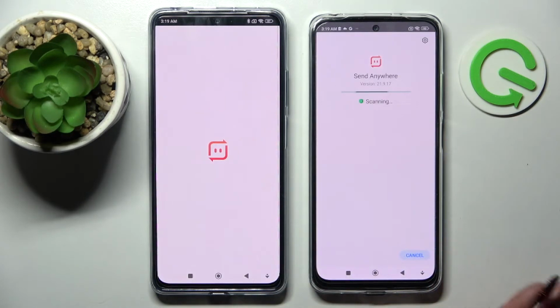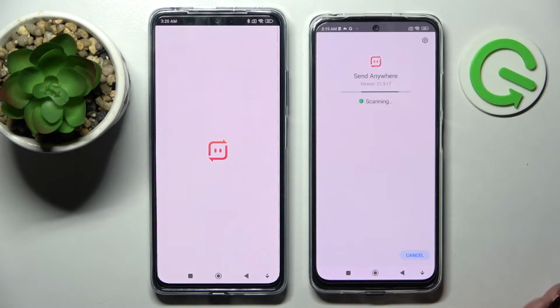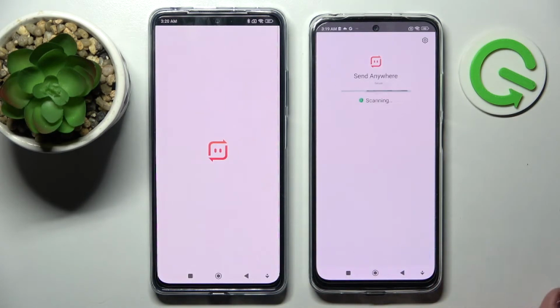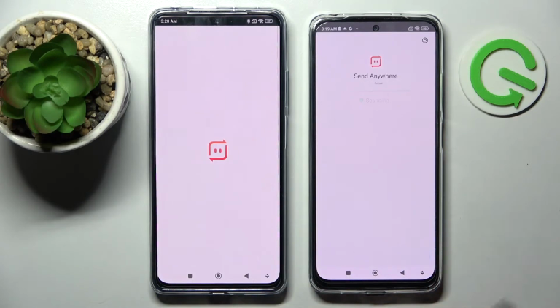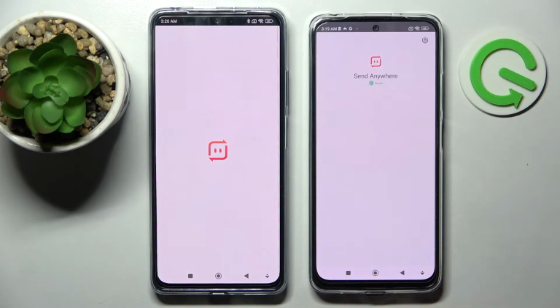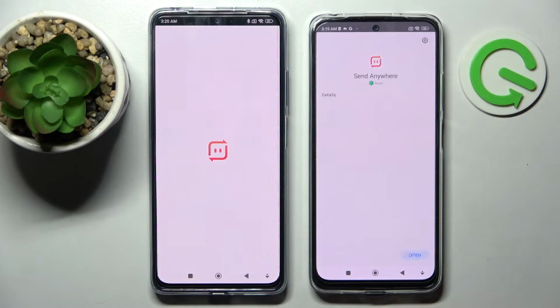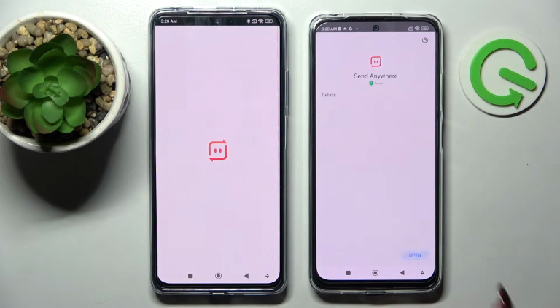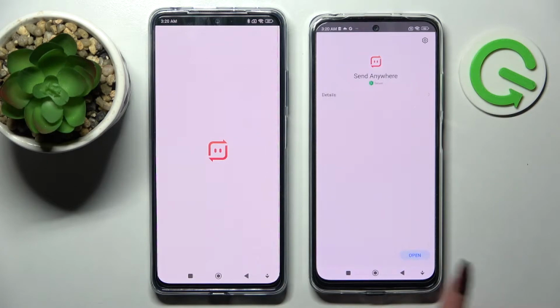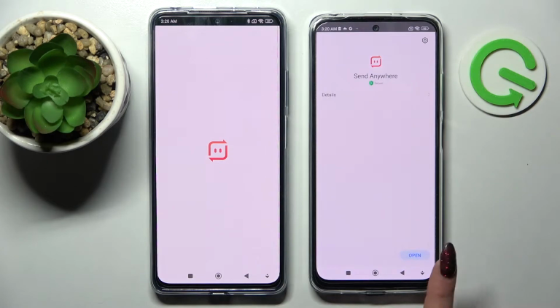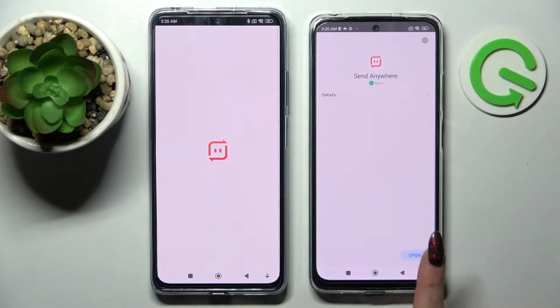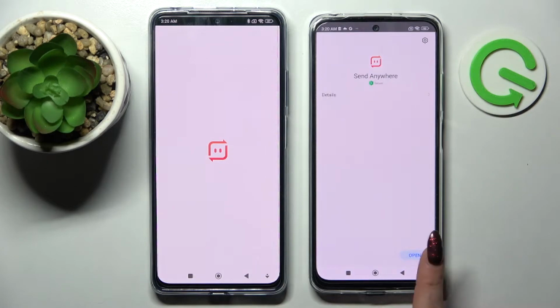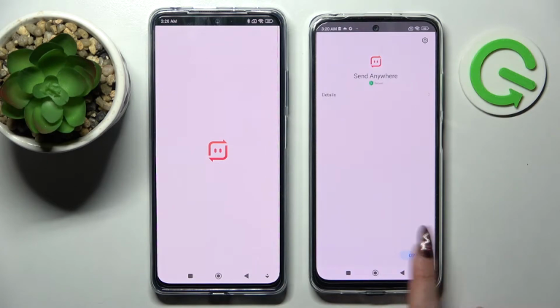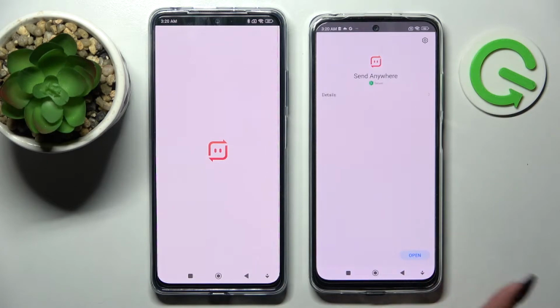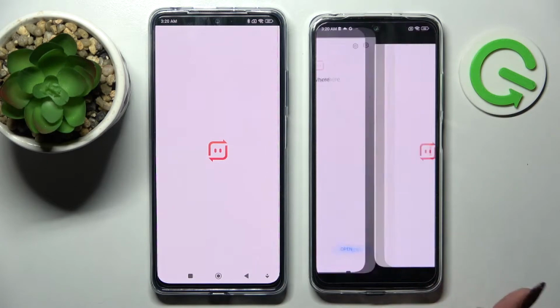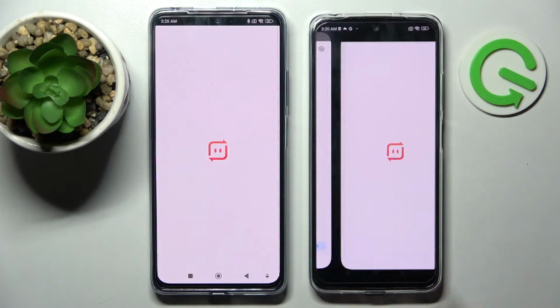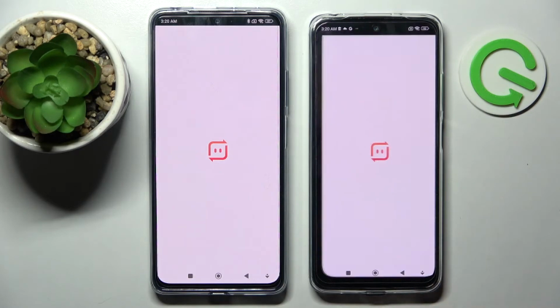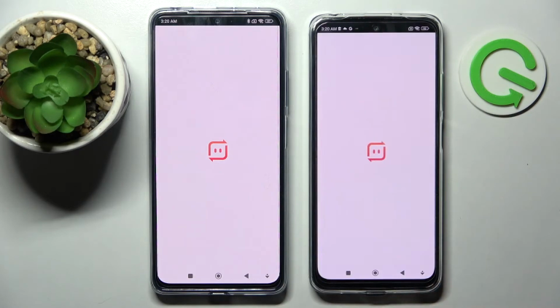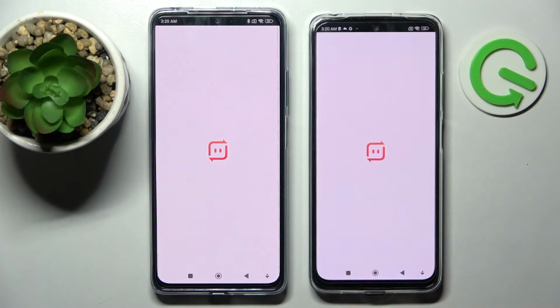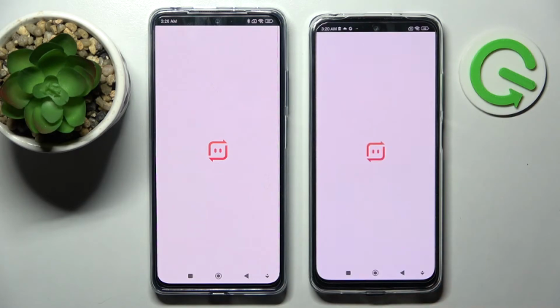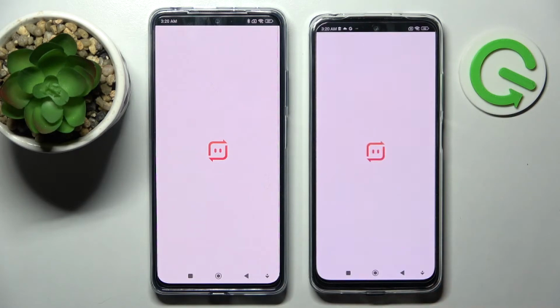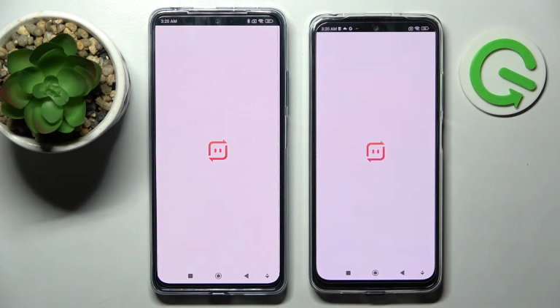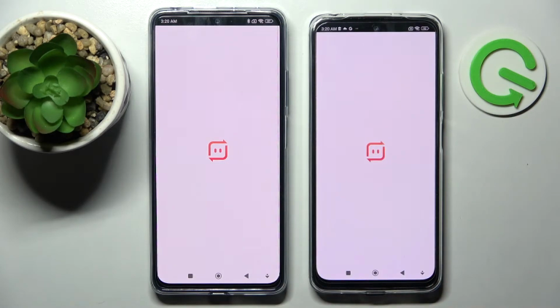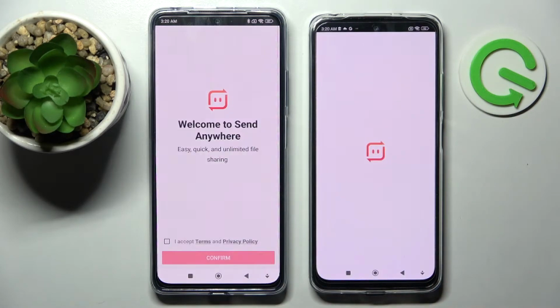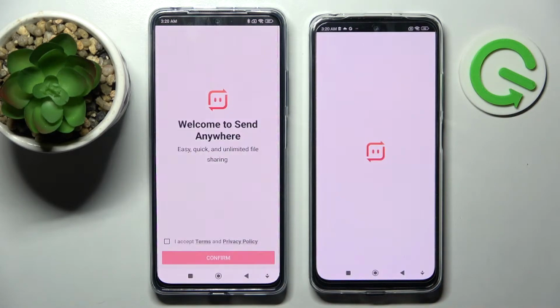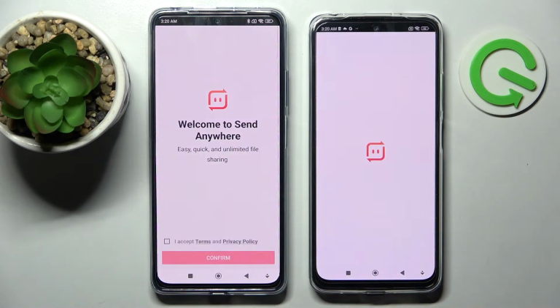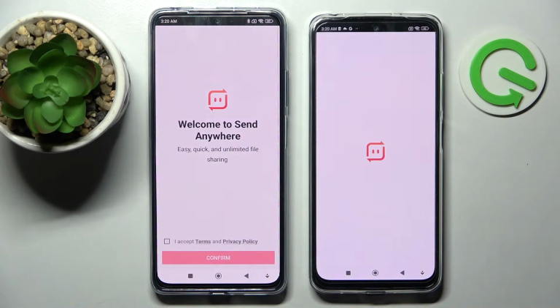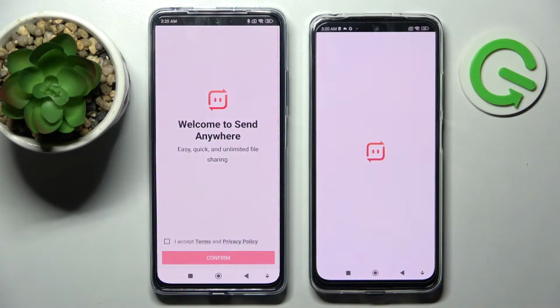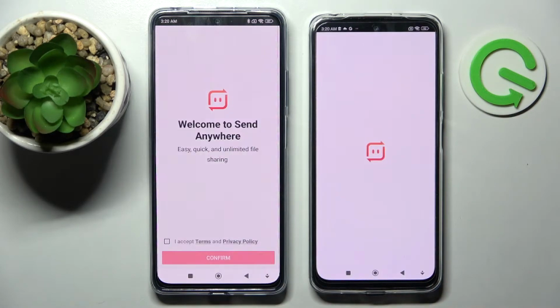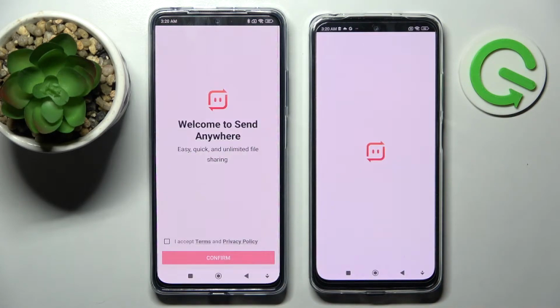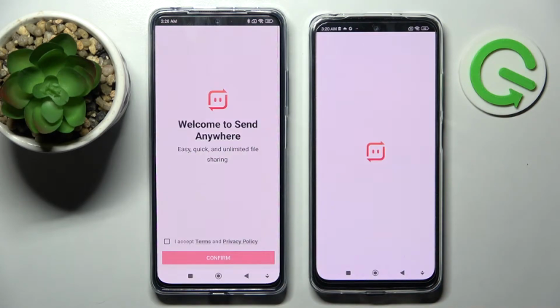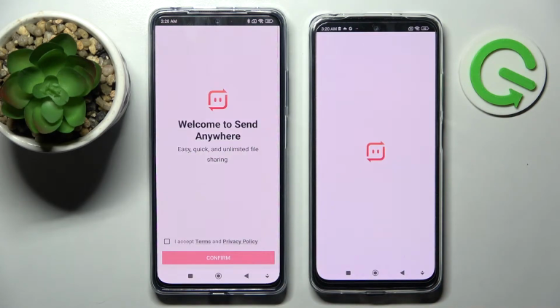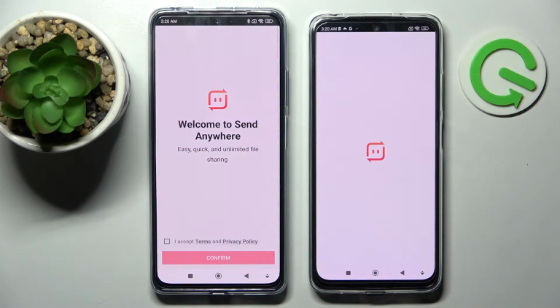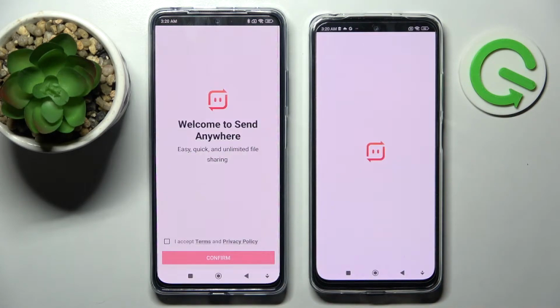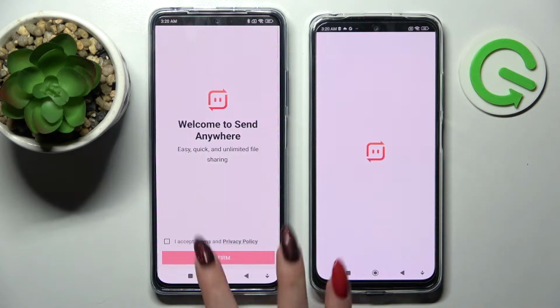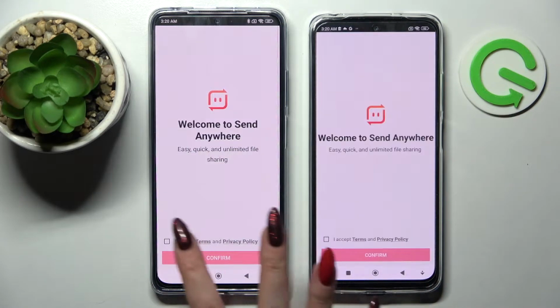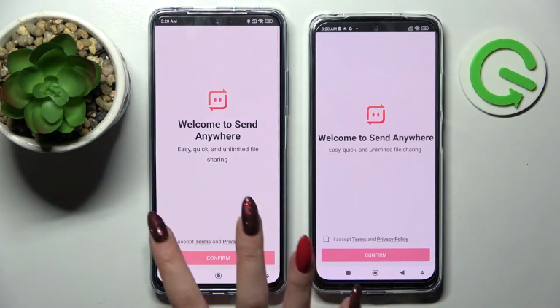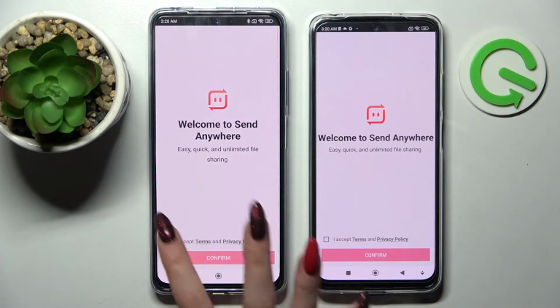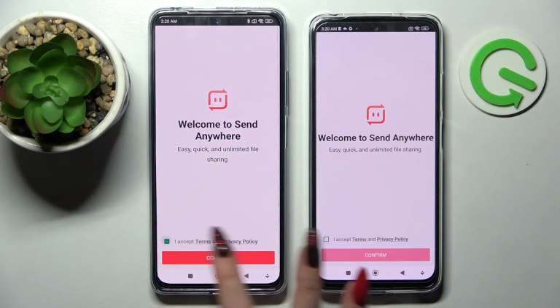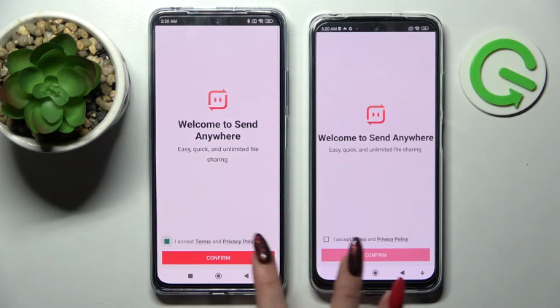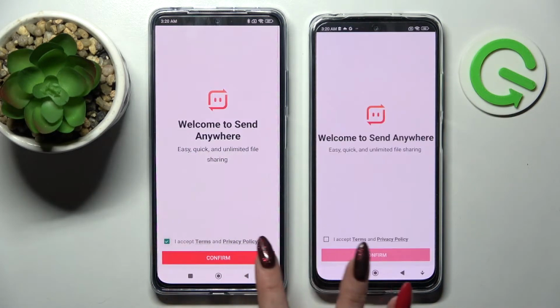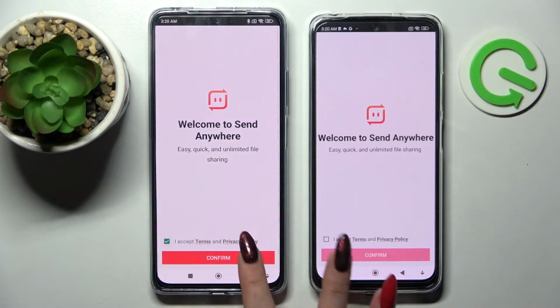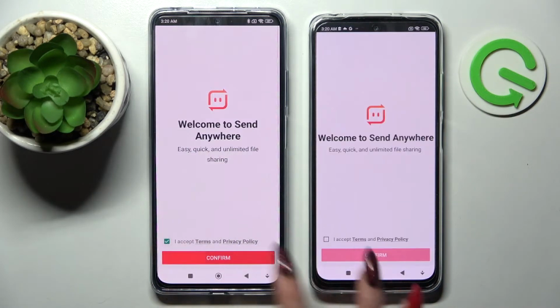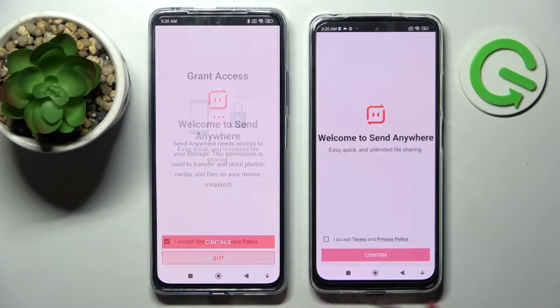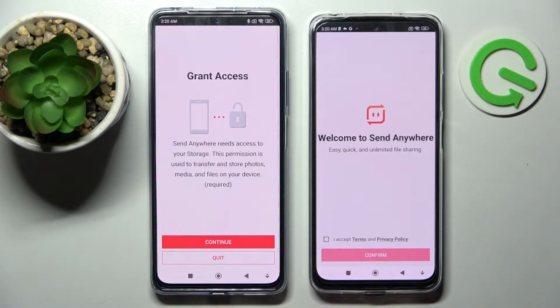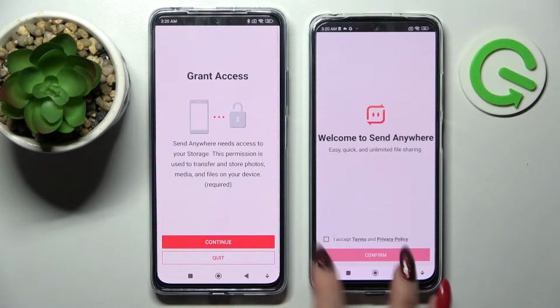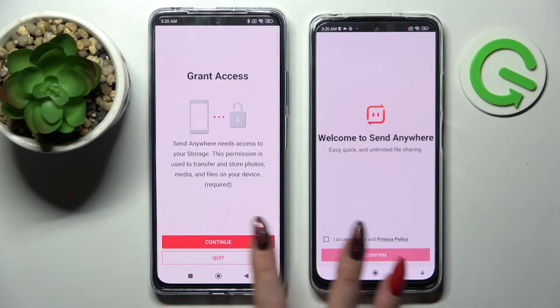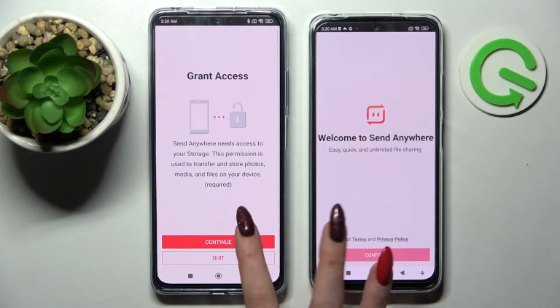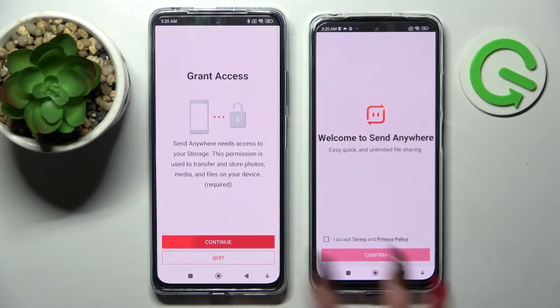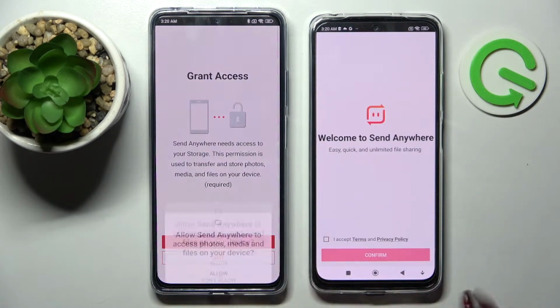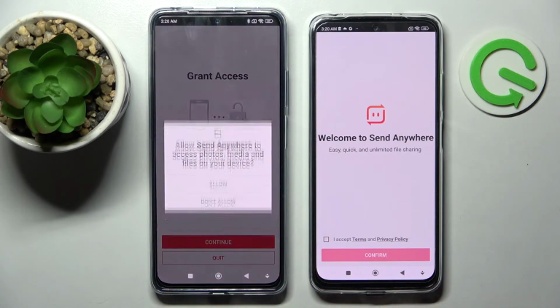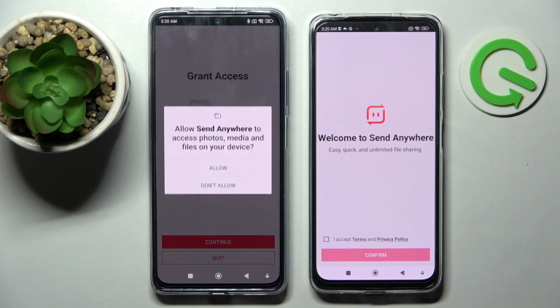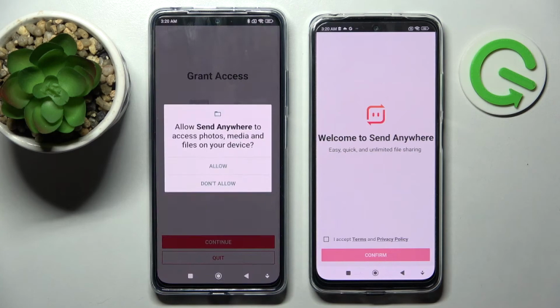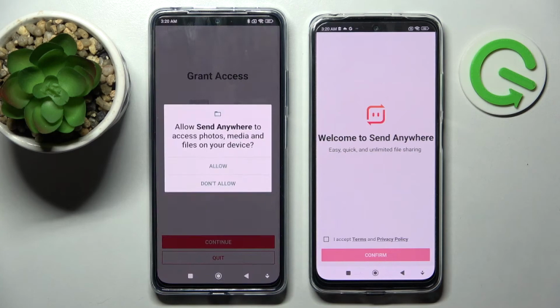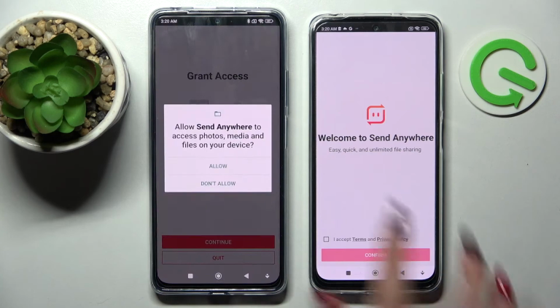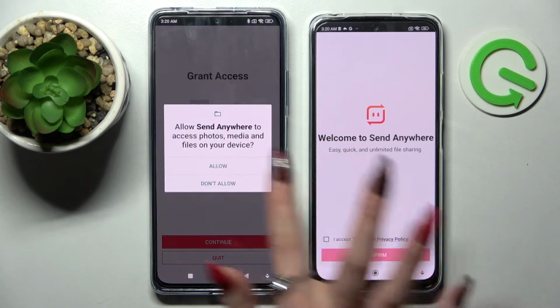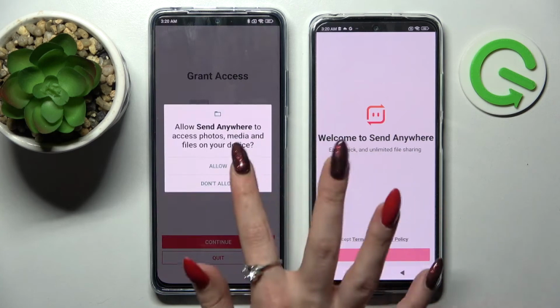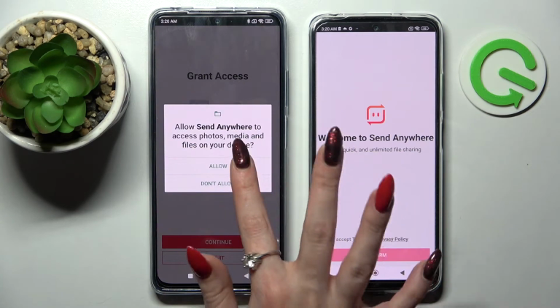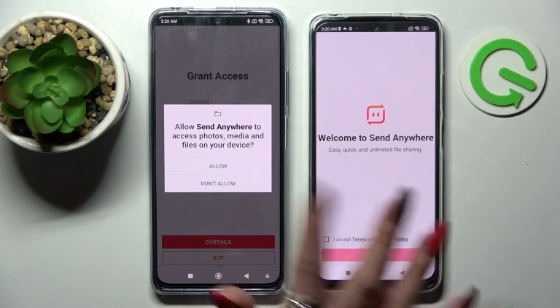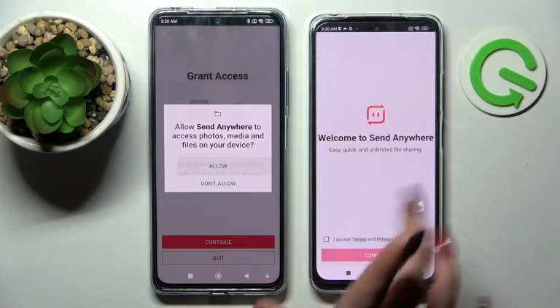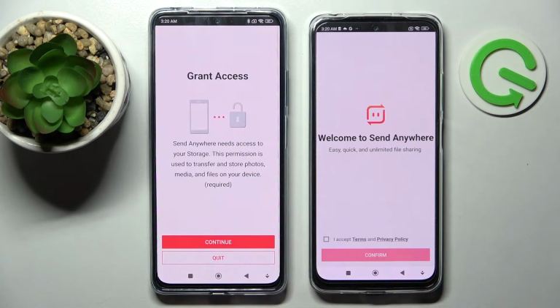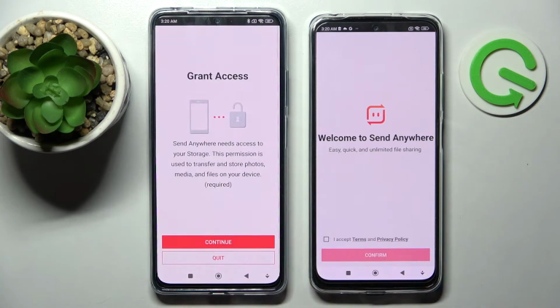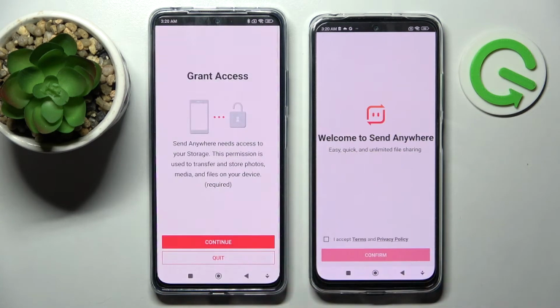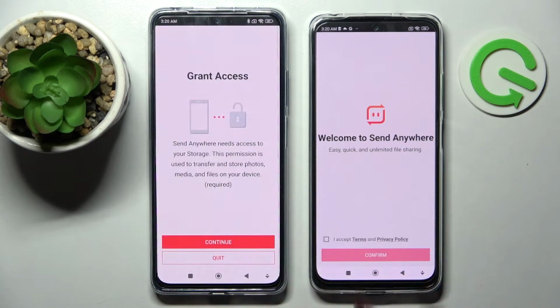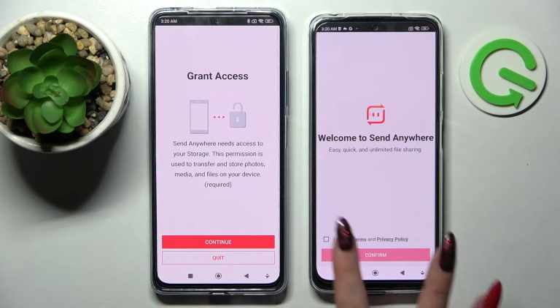Now tap on Open, and after that tap Accept, Confirm, Continue, then Allow.